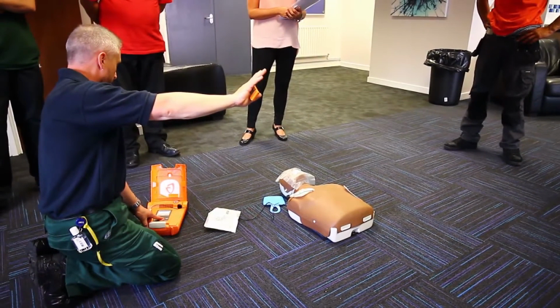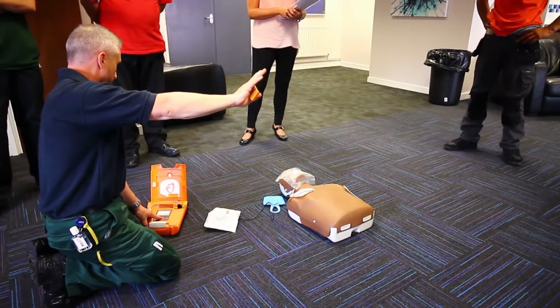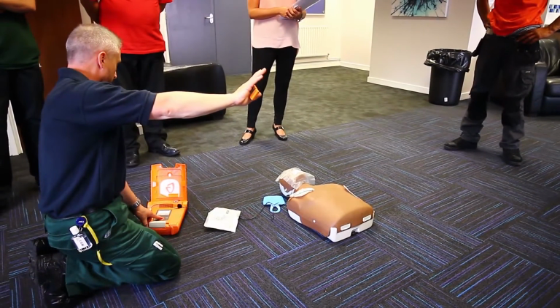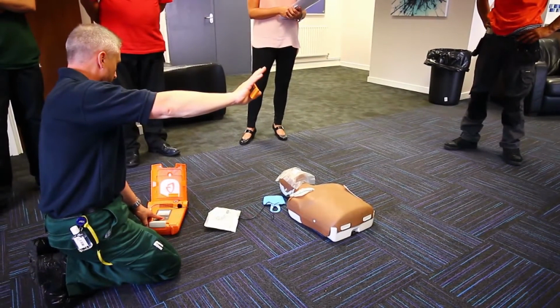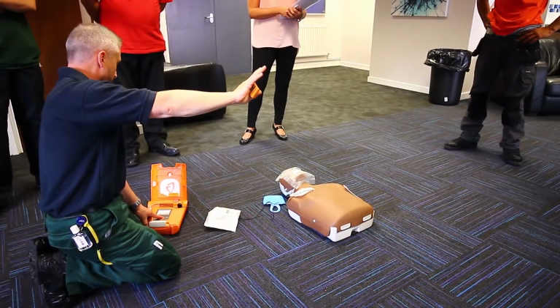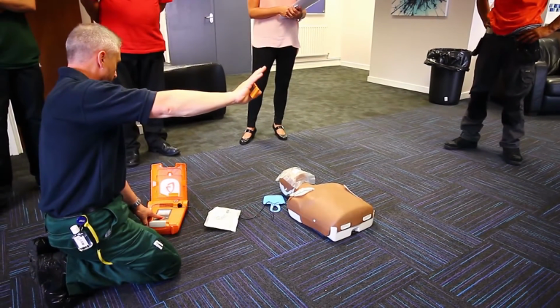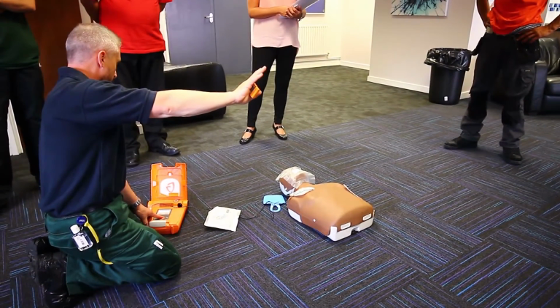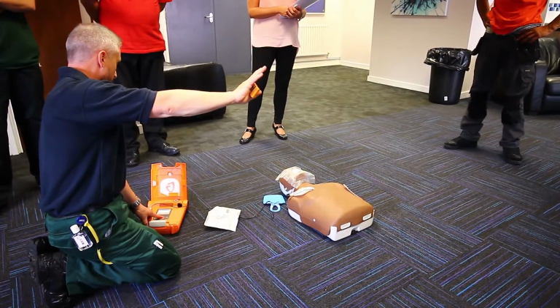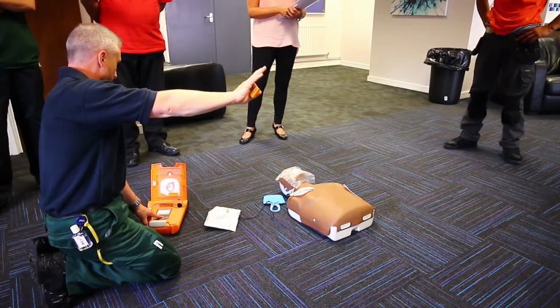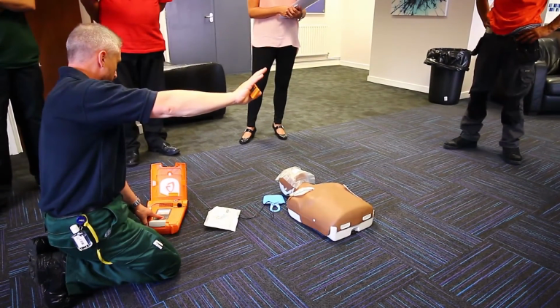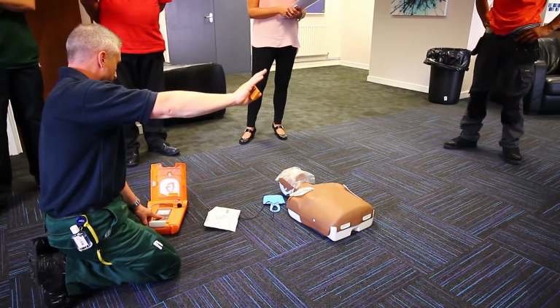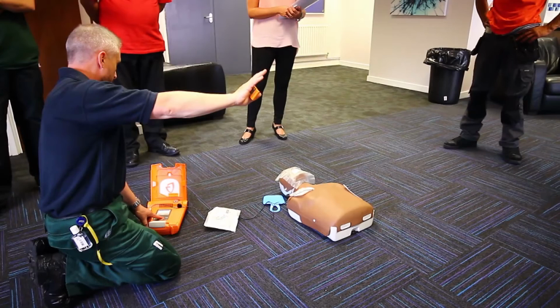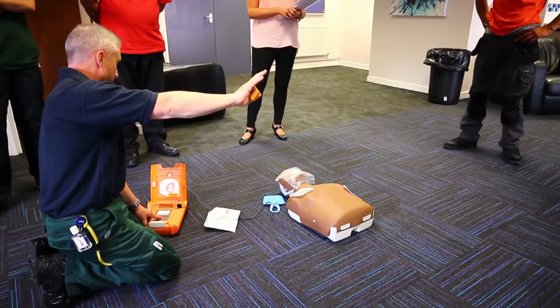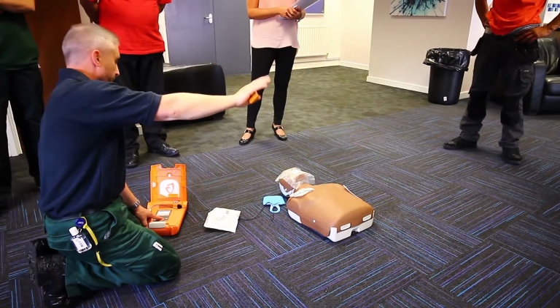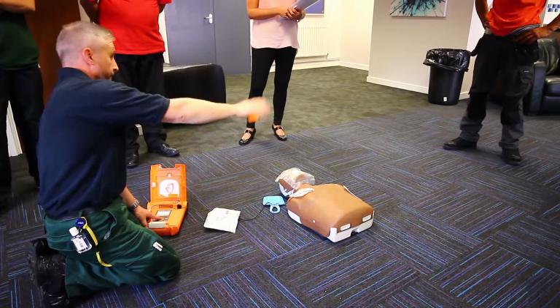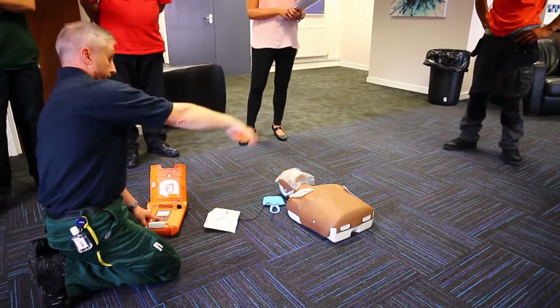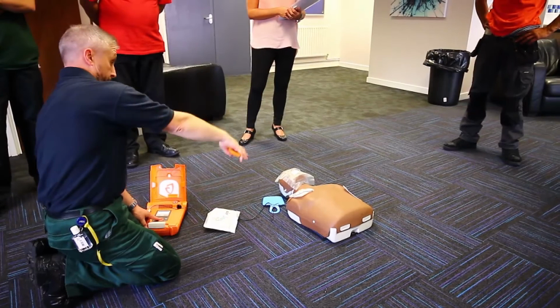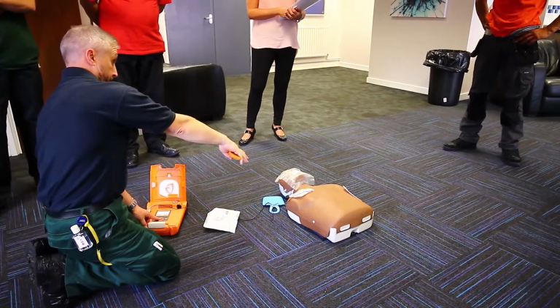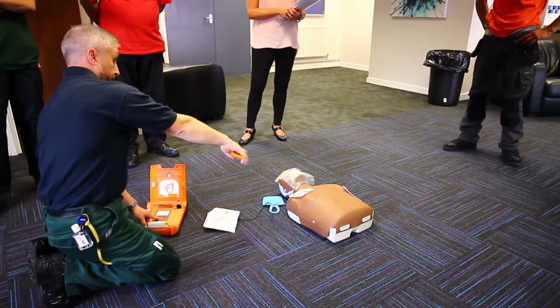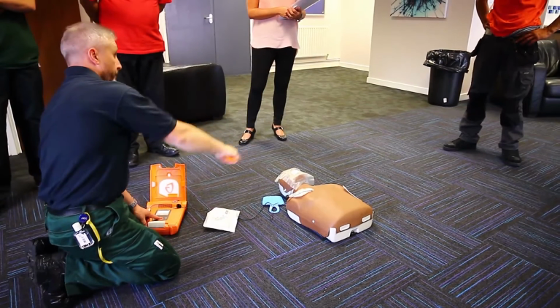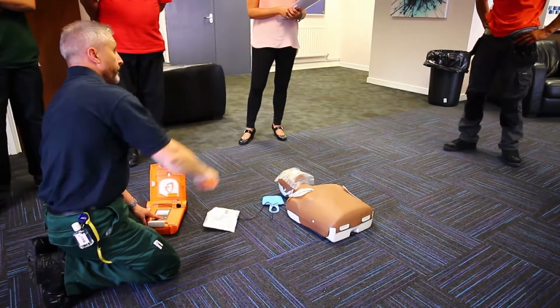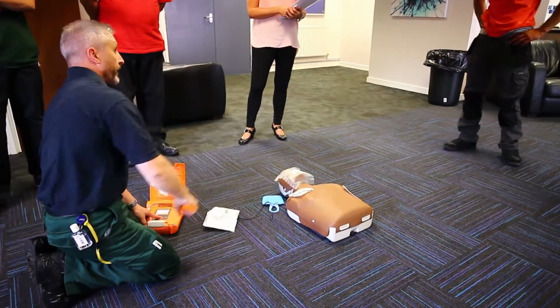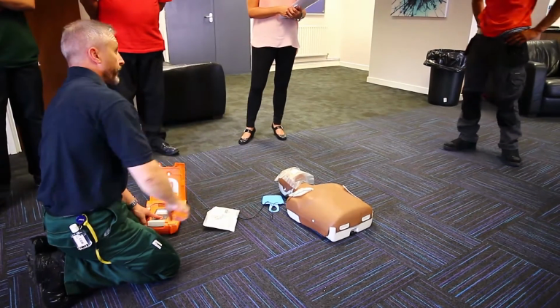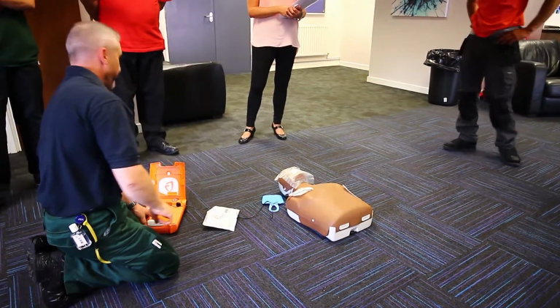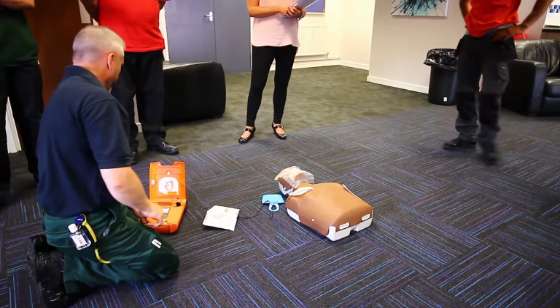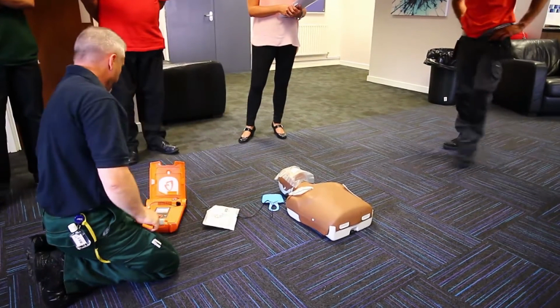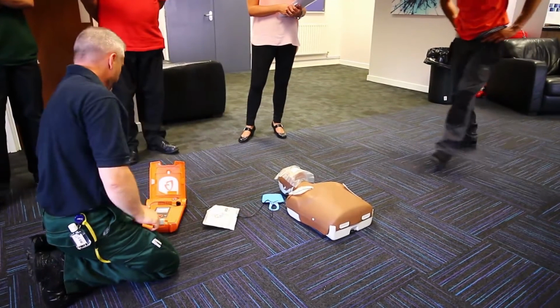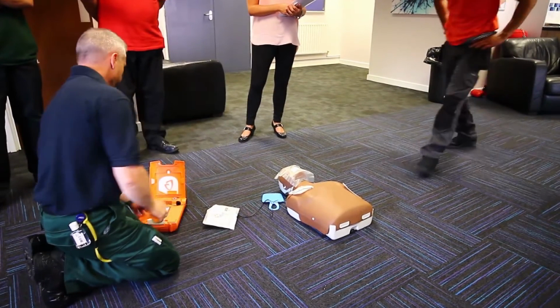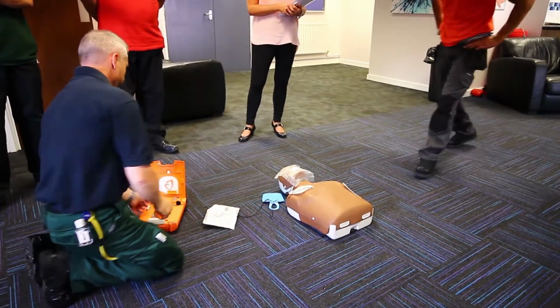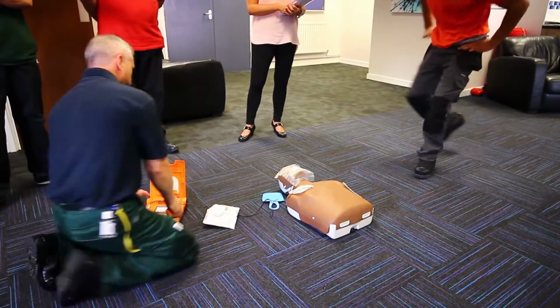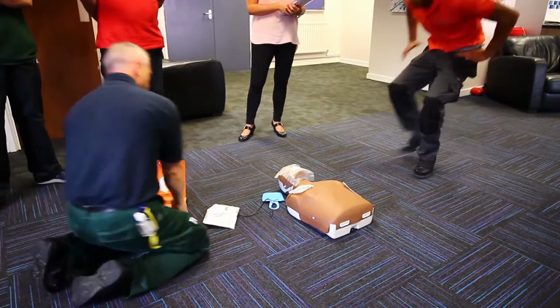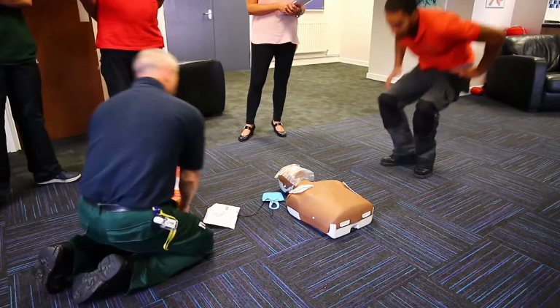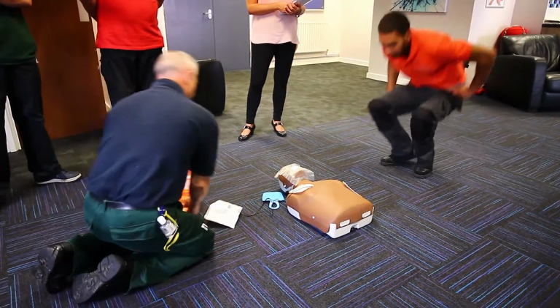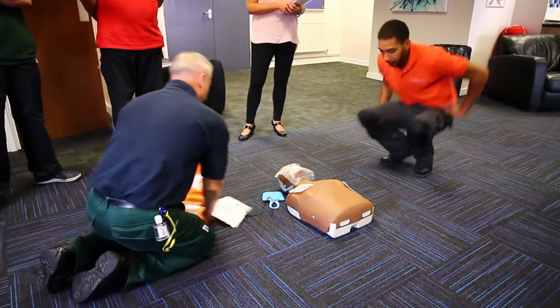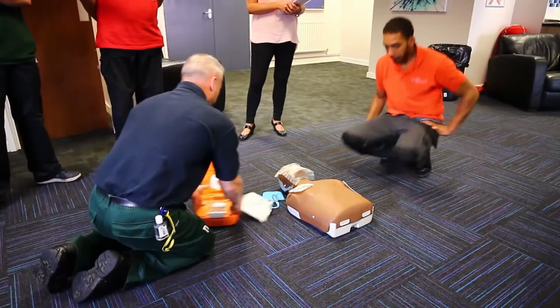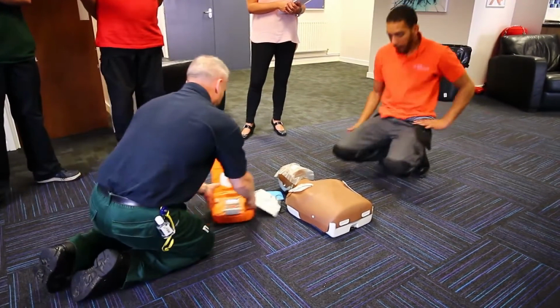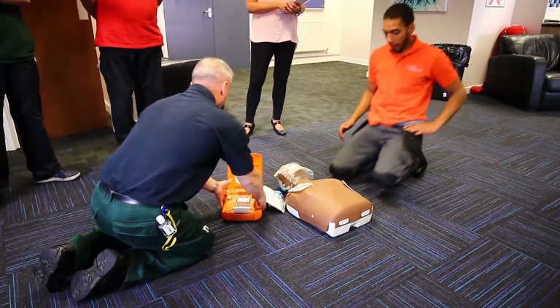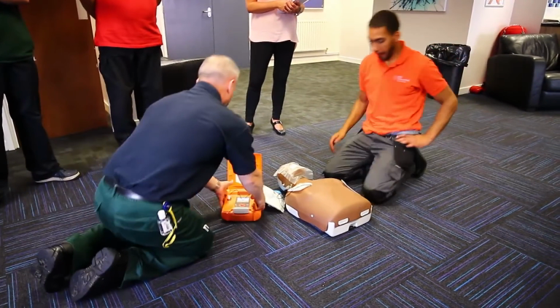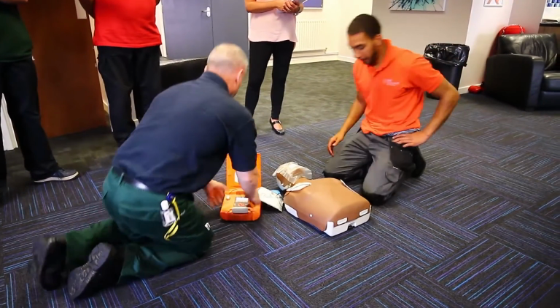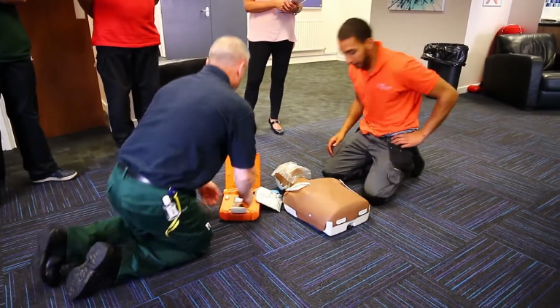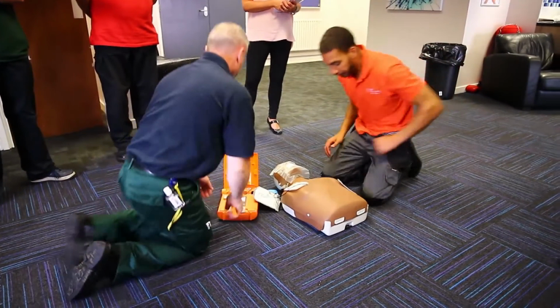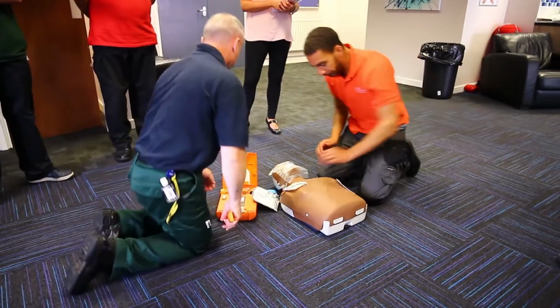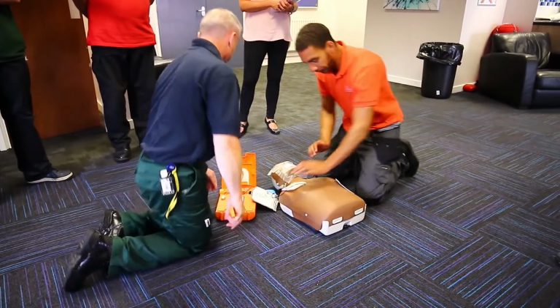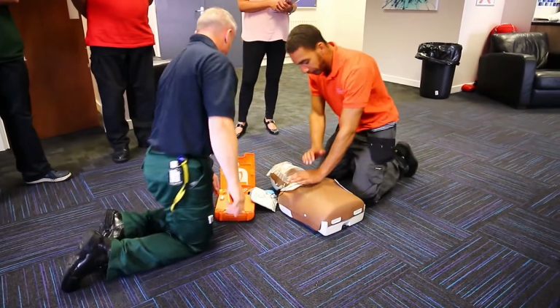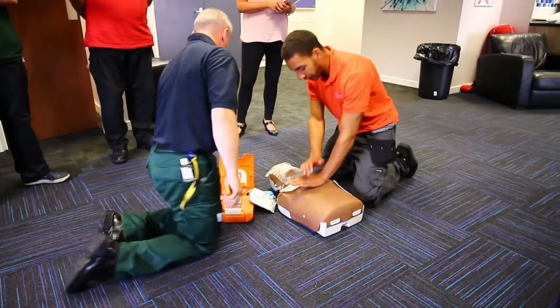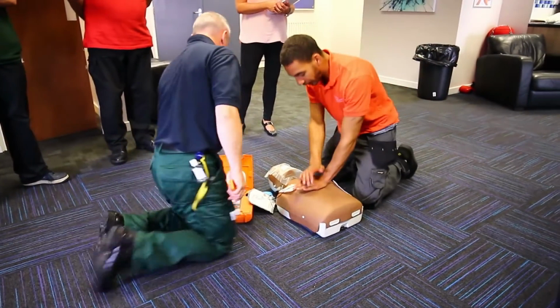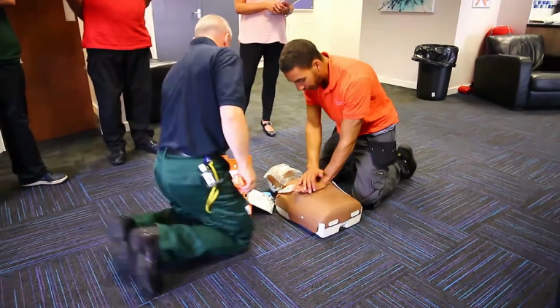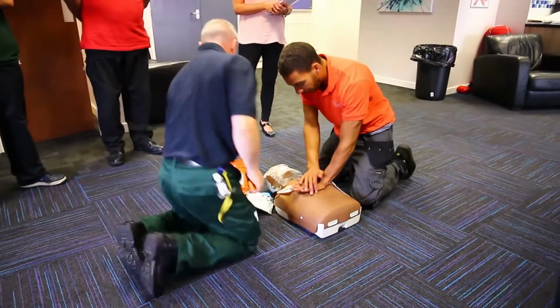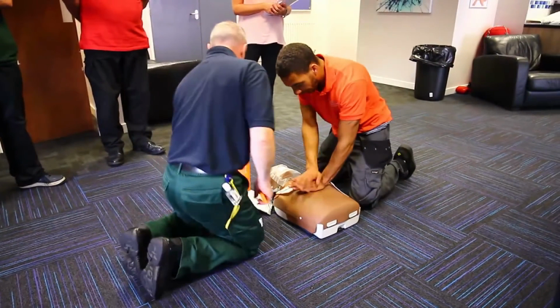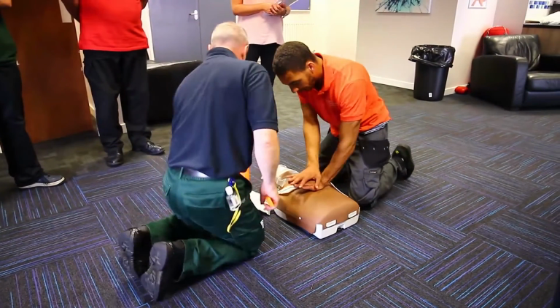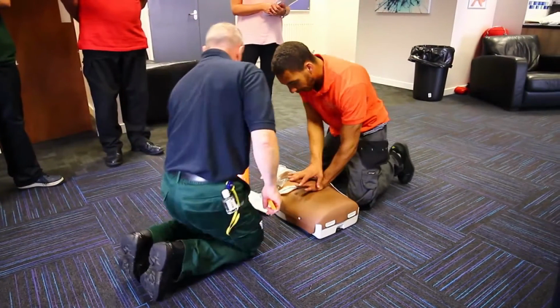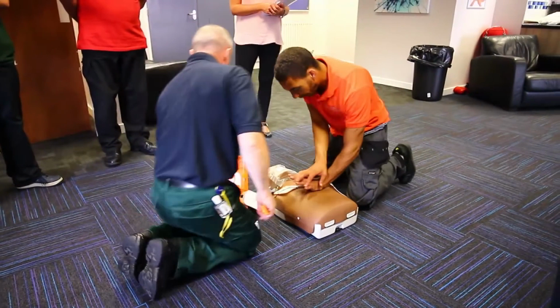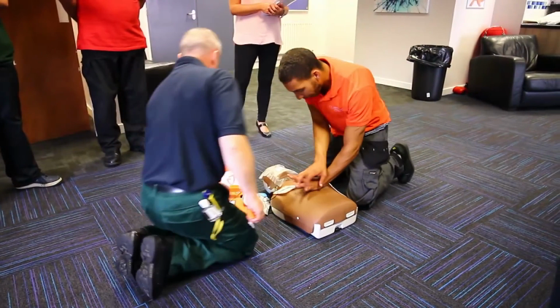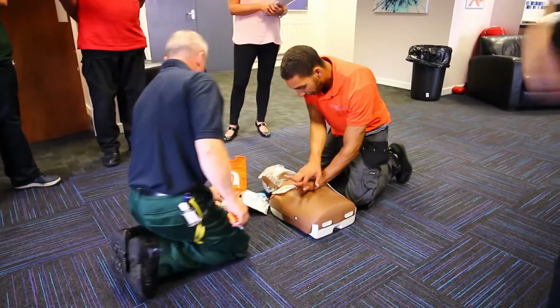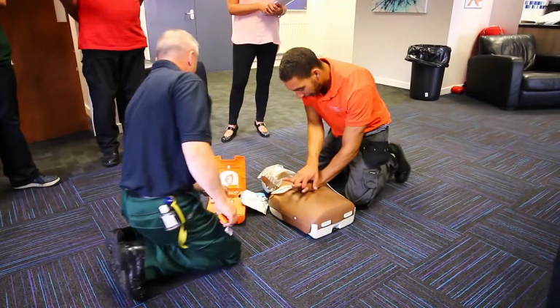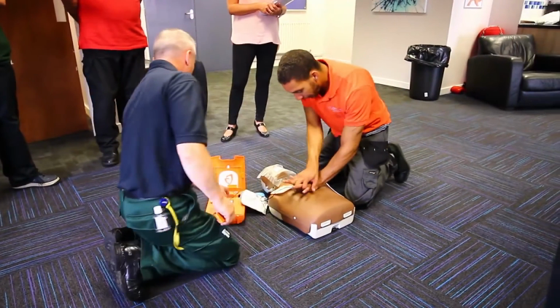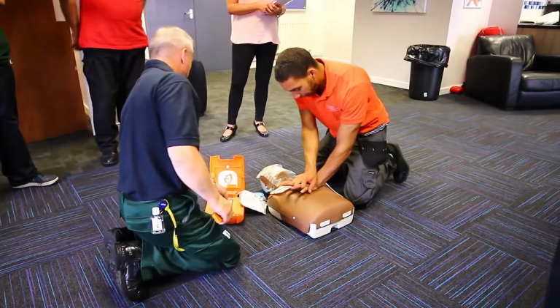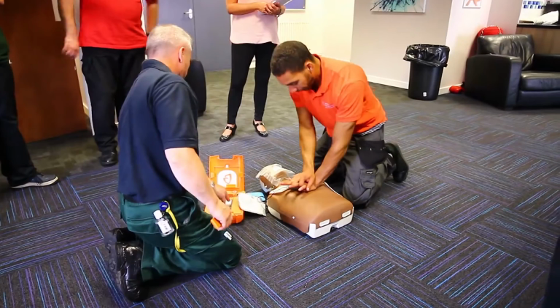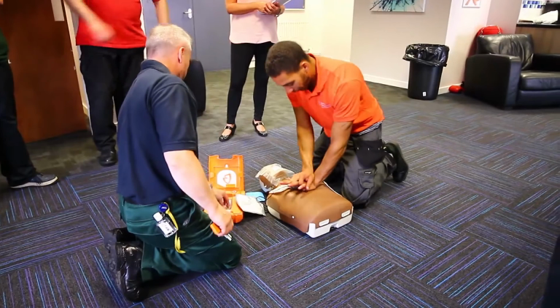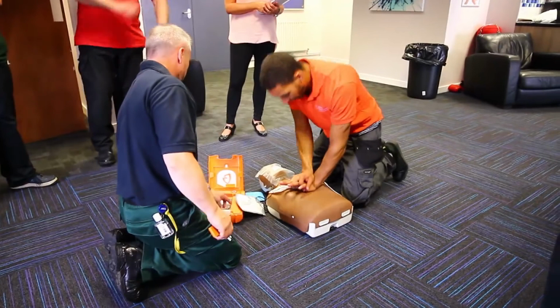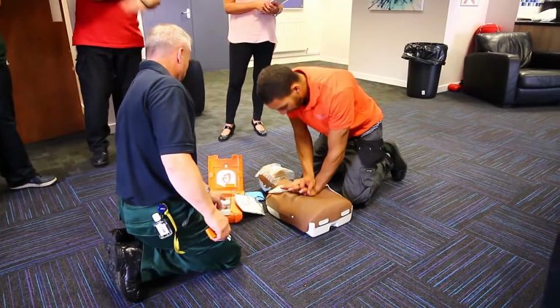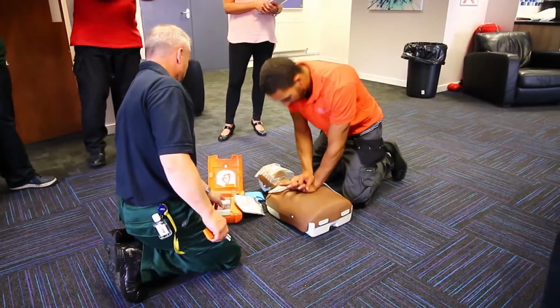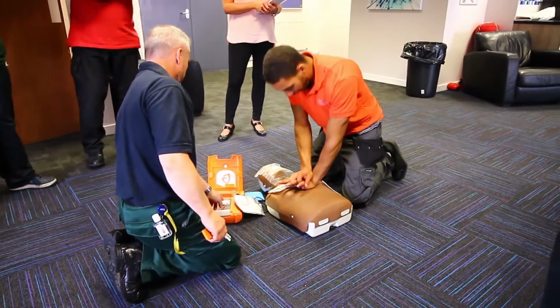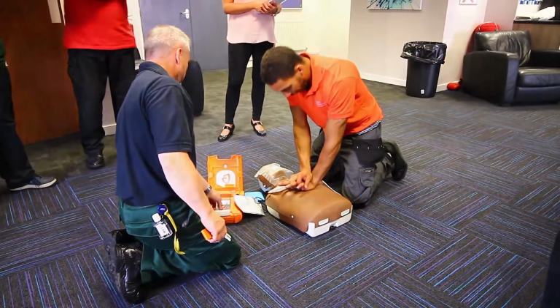It is now safe to touch the patient. Back on him again. Give 30 rapid compressions and 2 breaths.